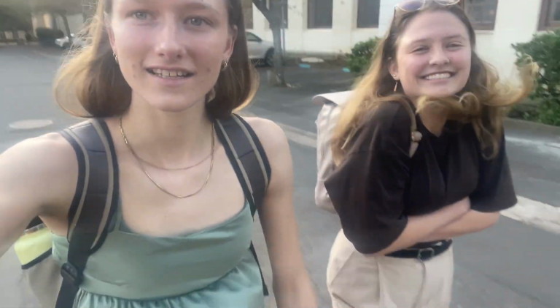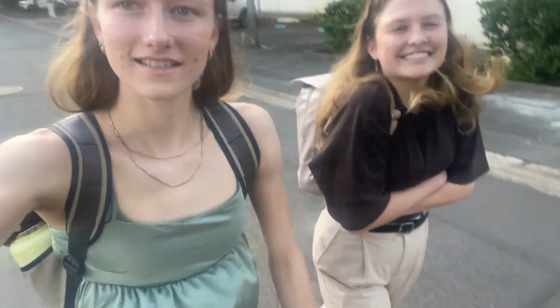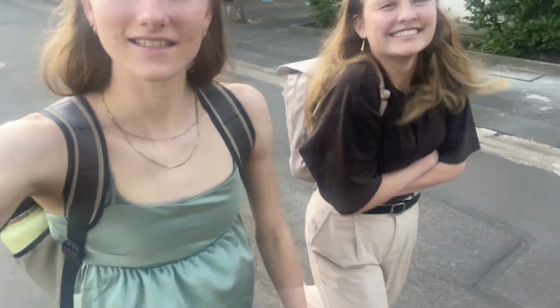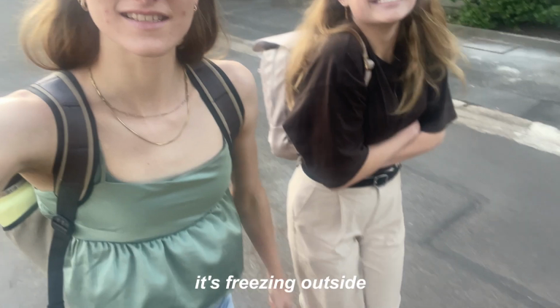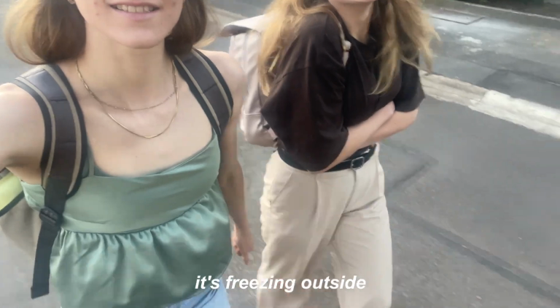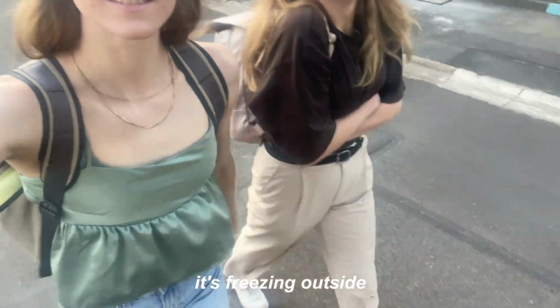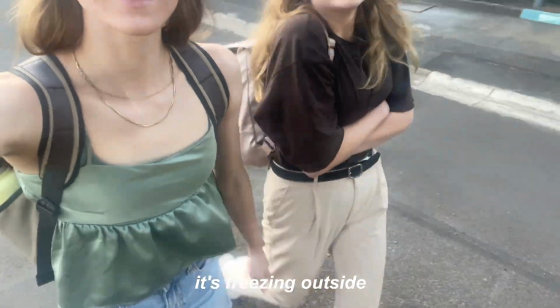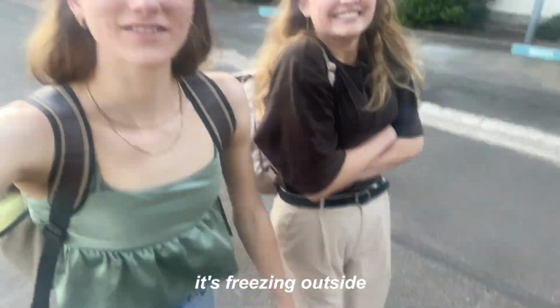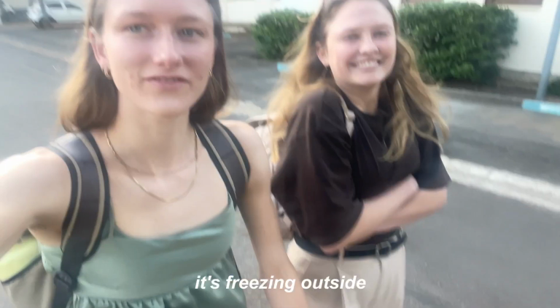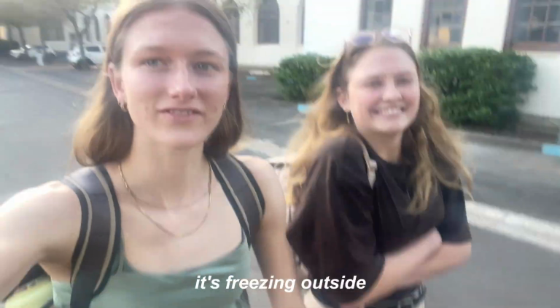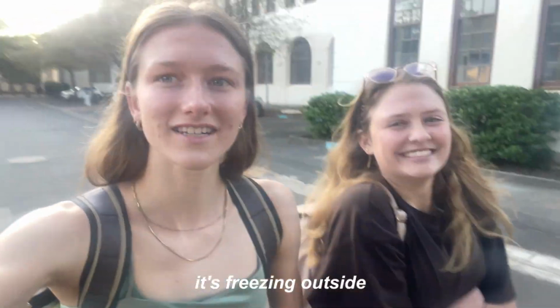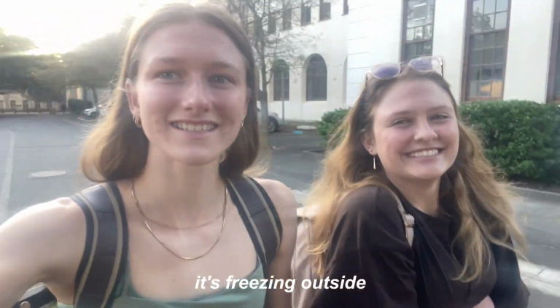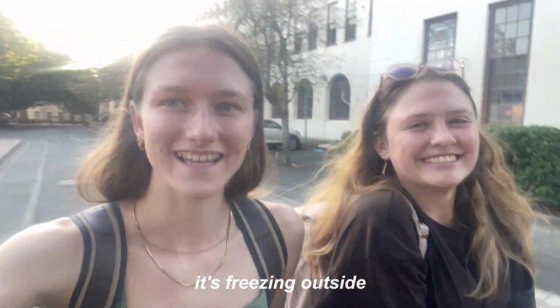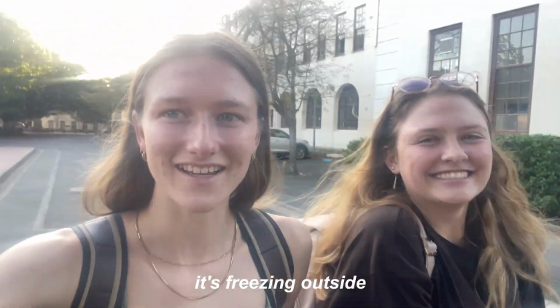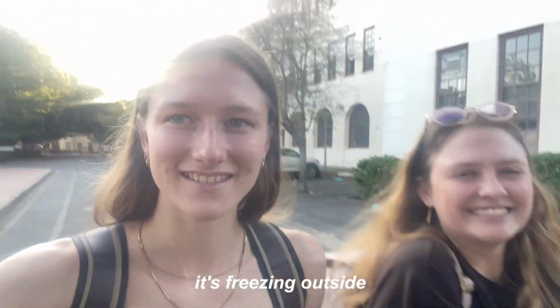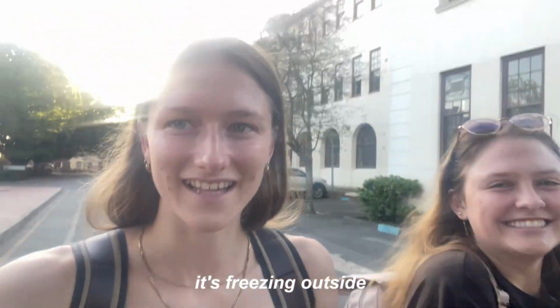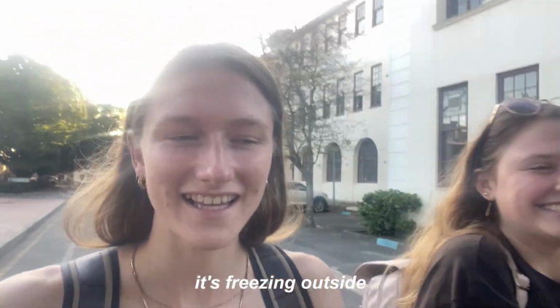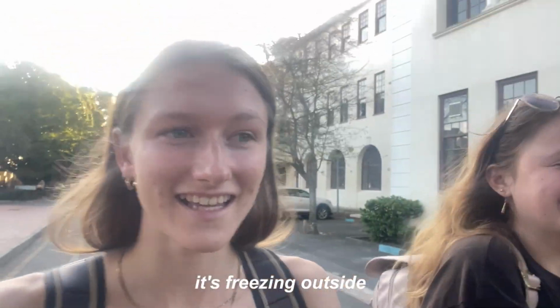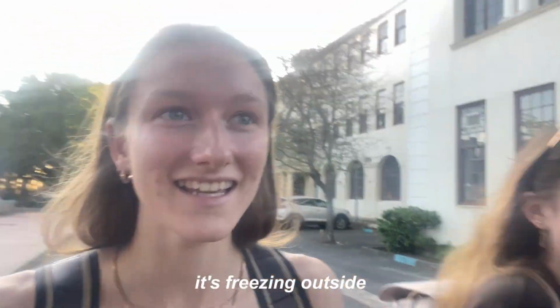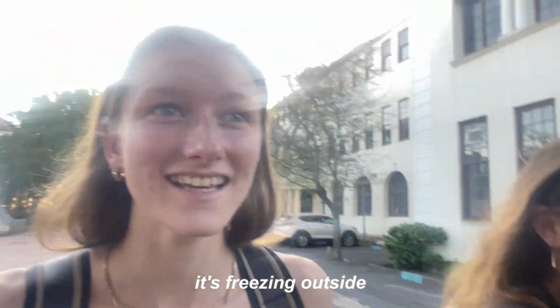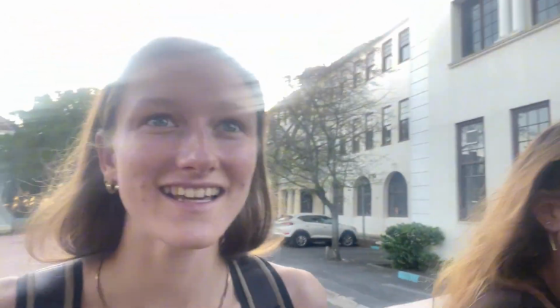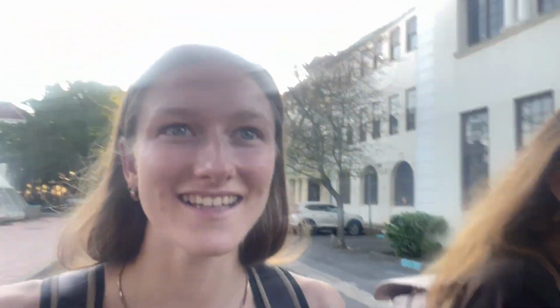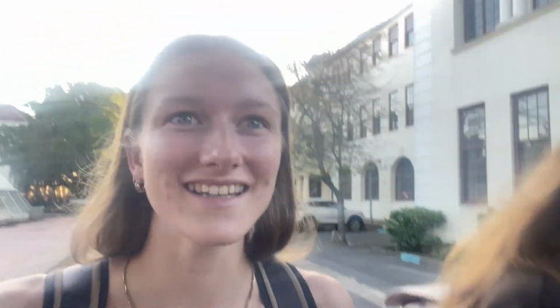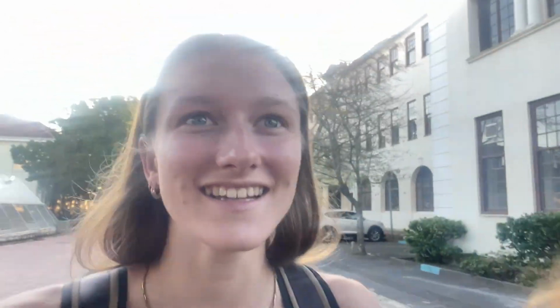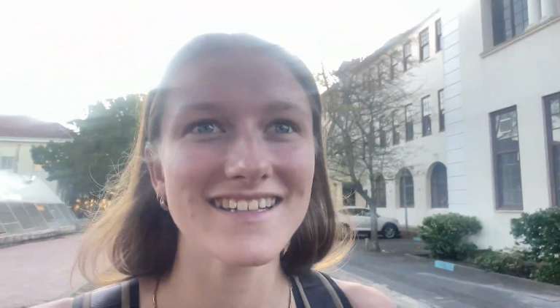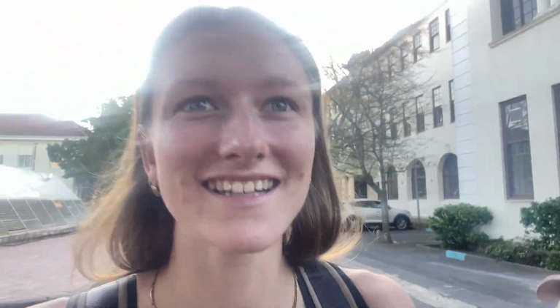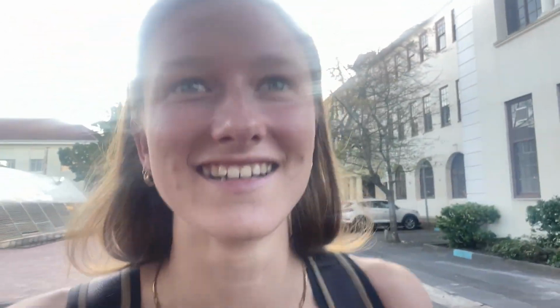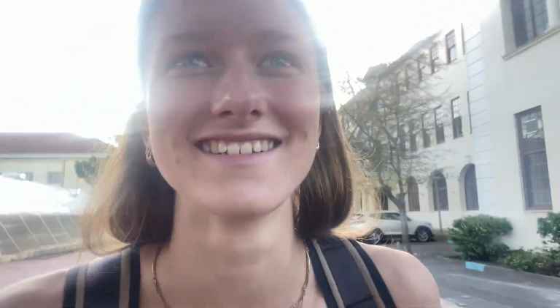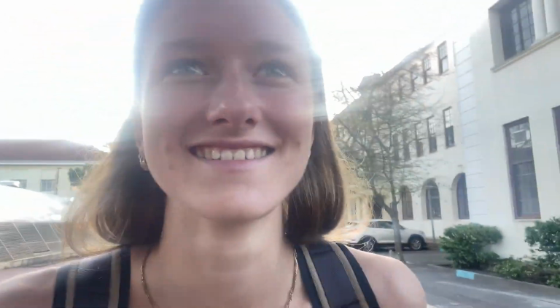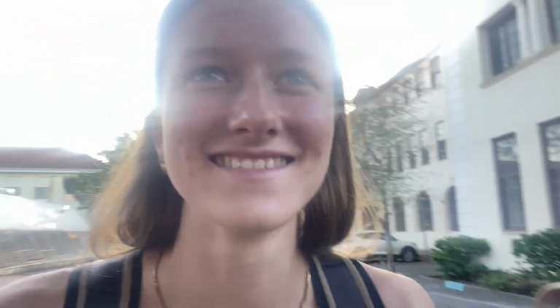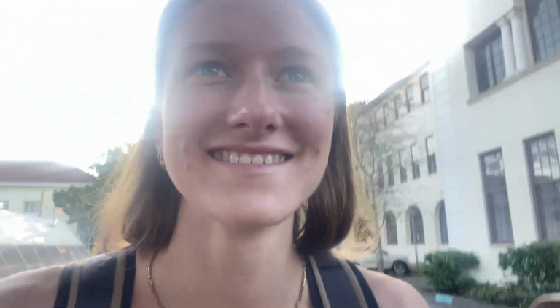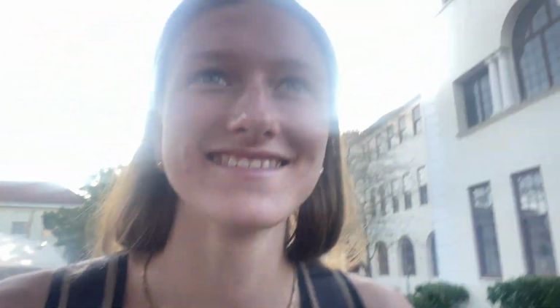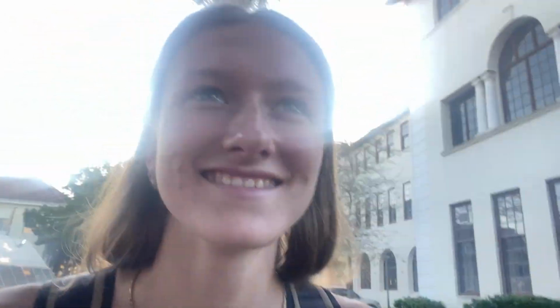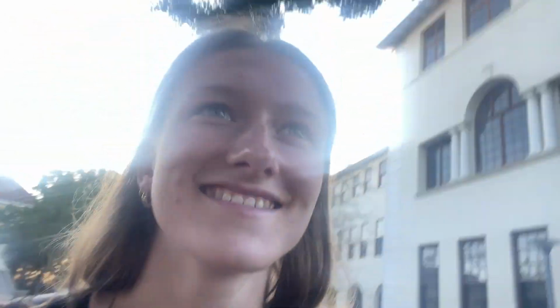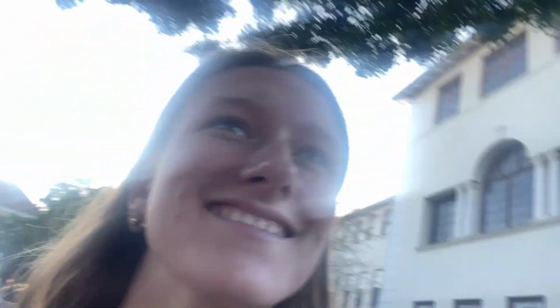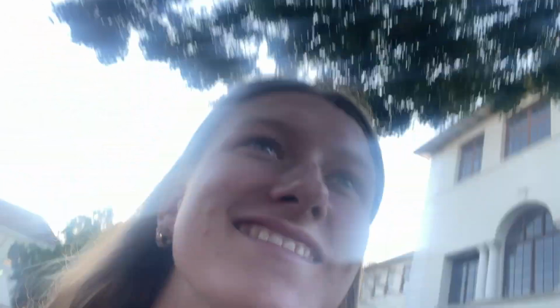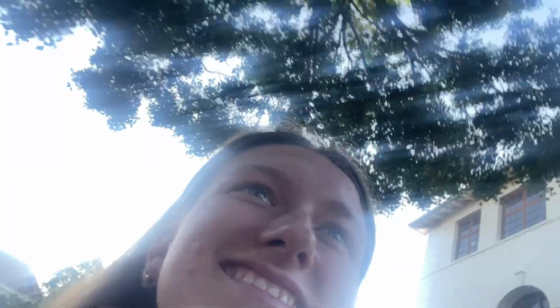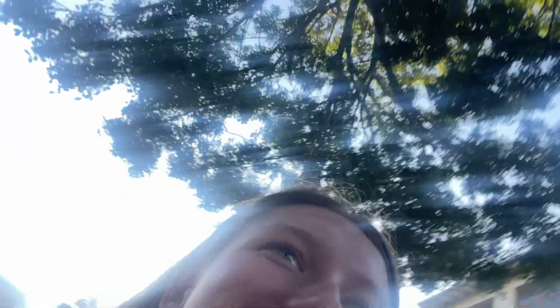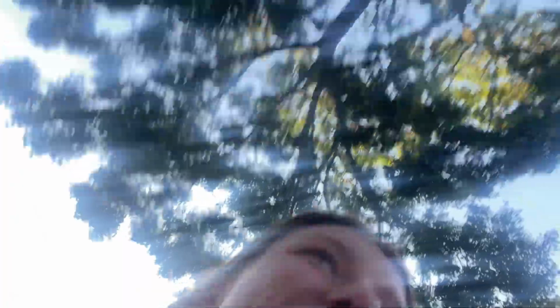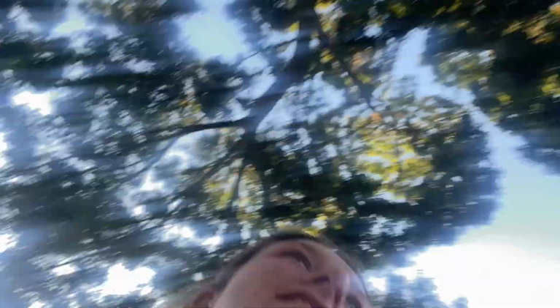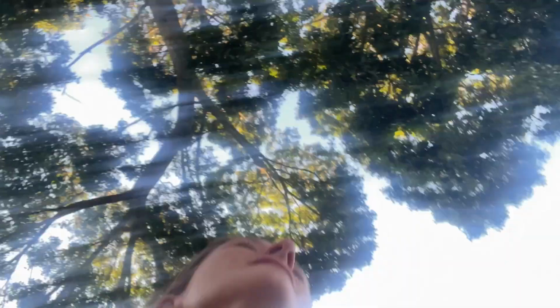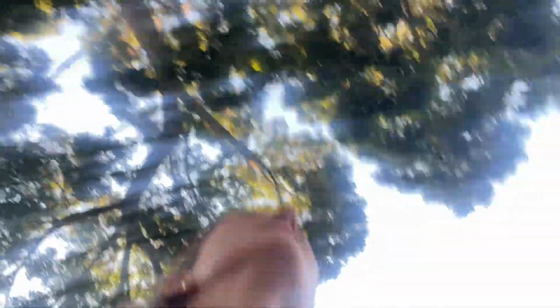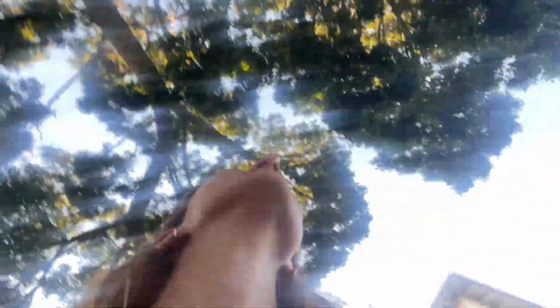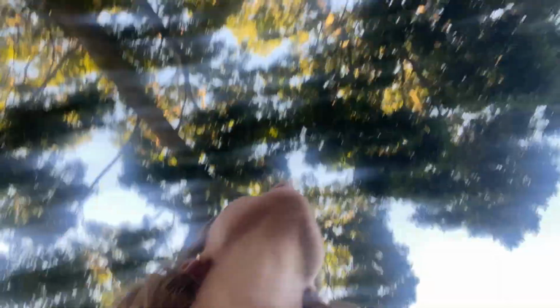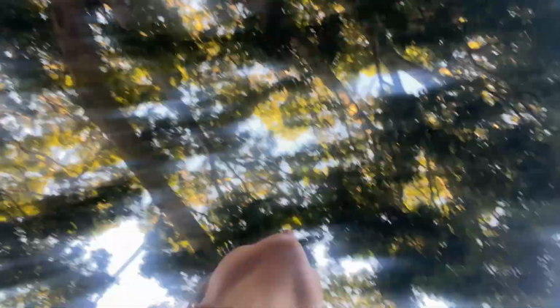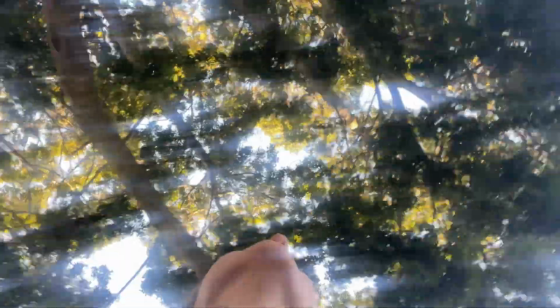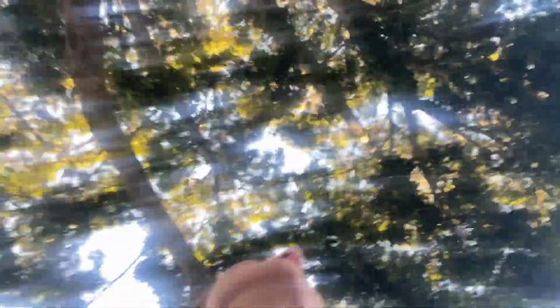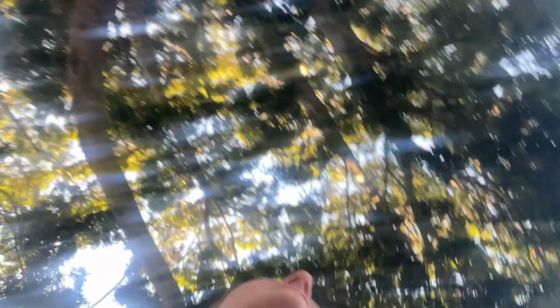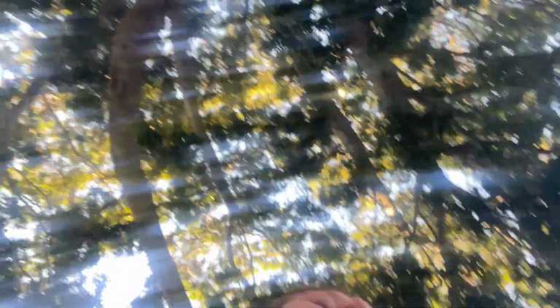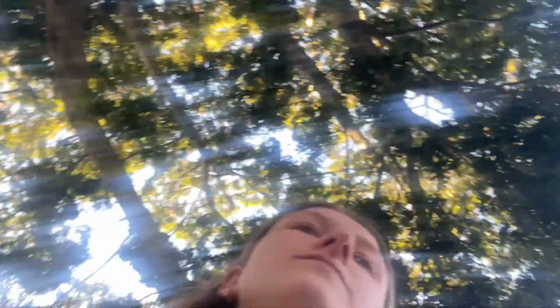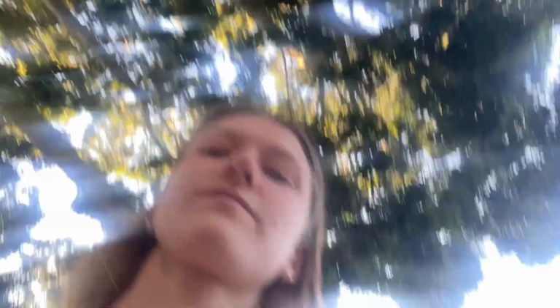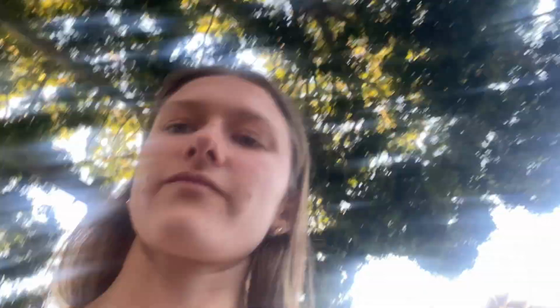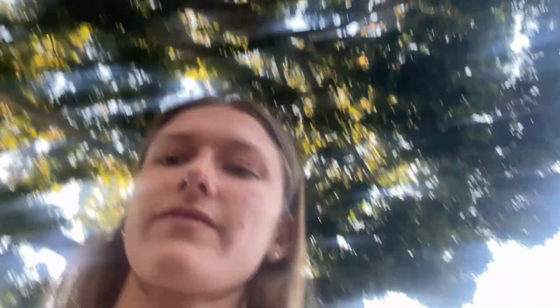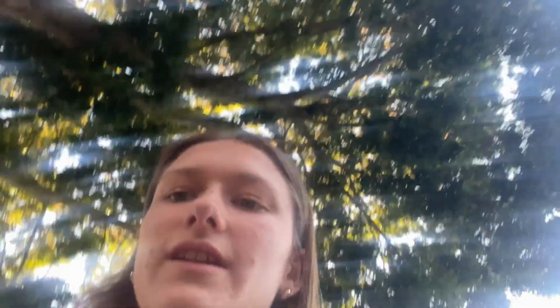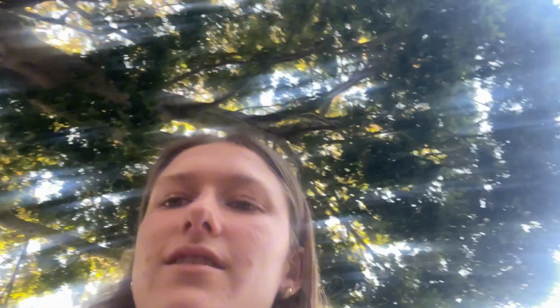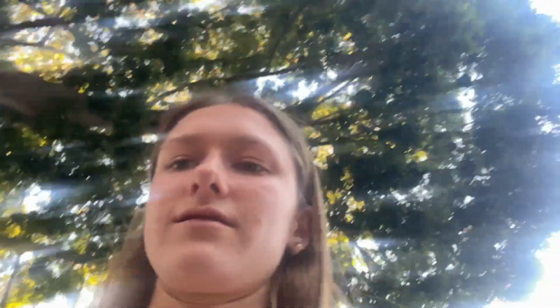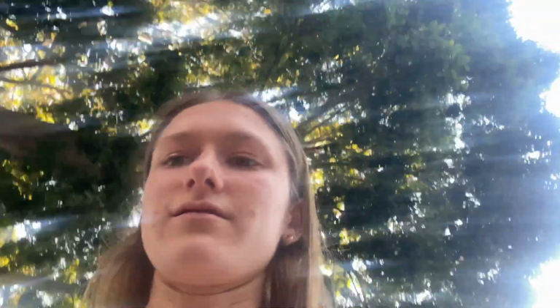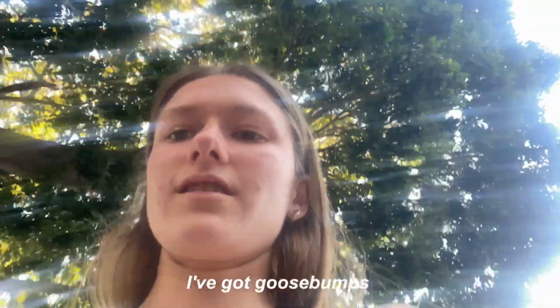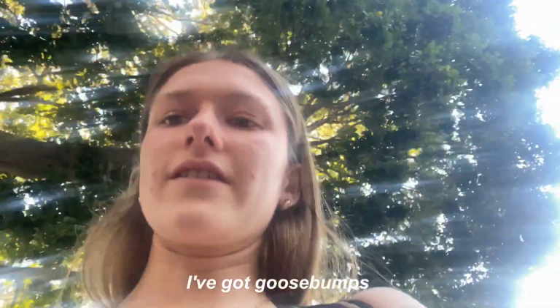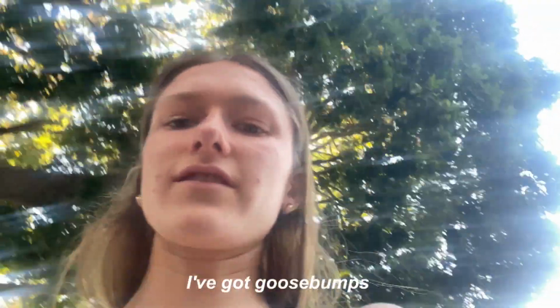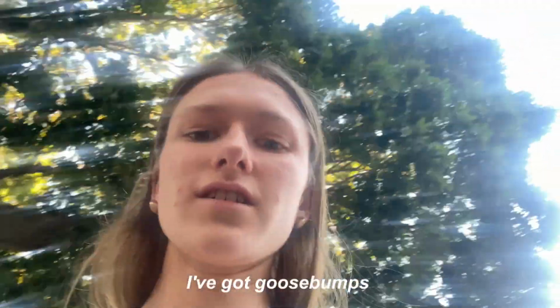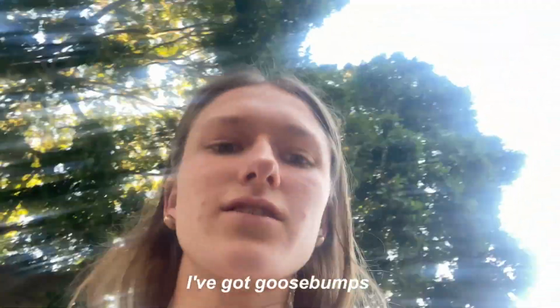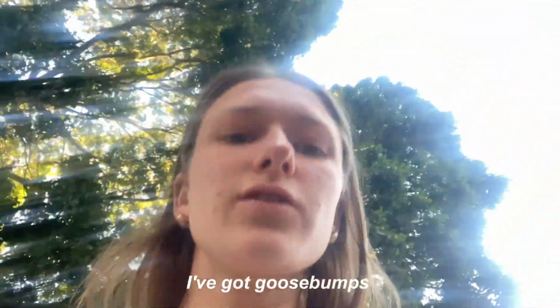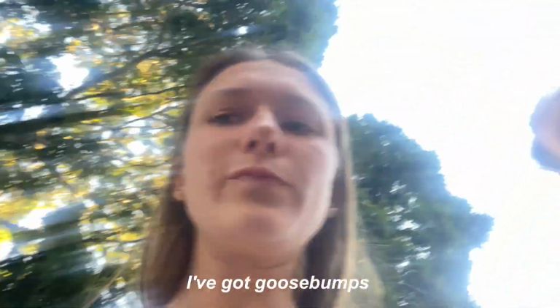It's freezing outside — I've got goosebumps.